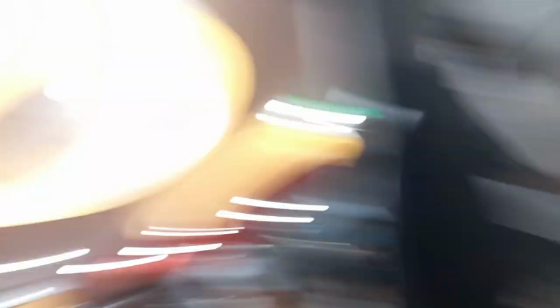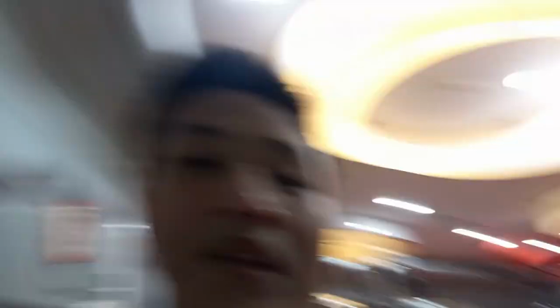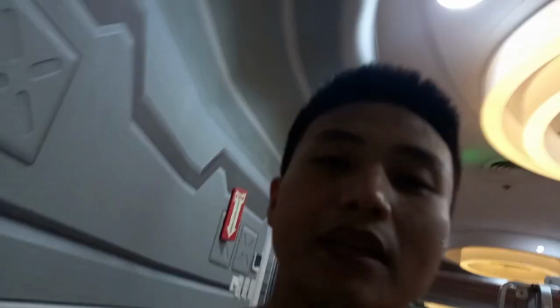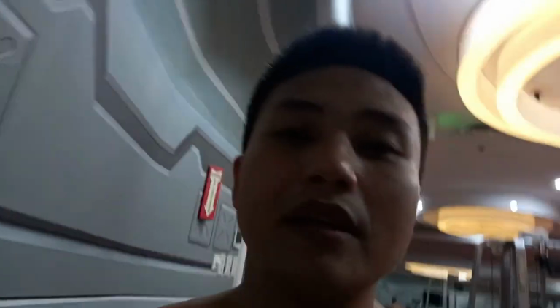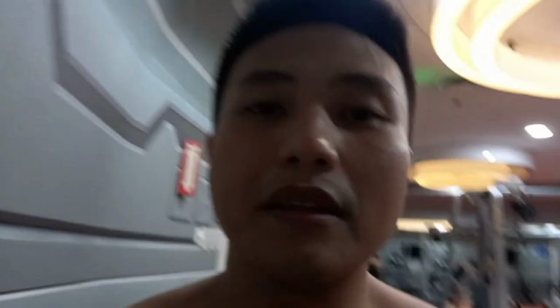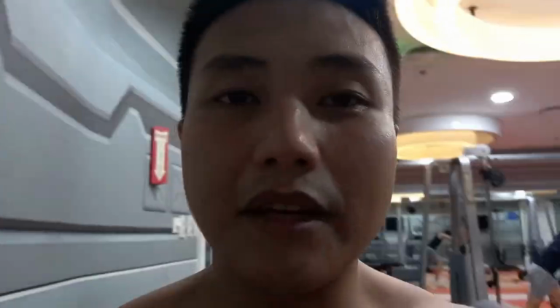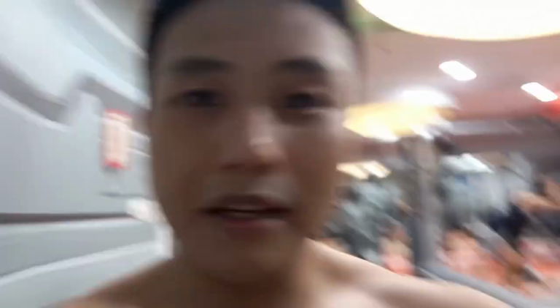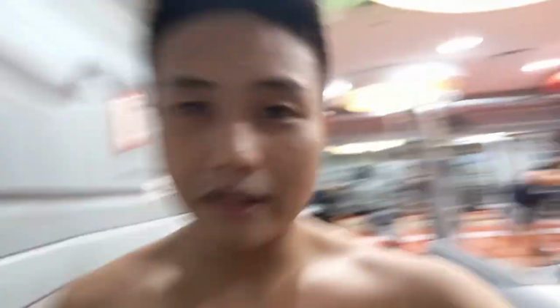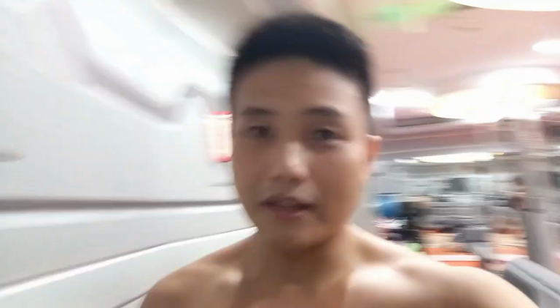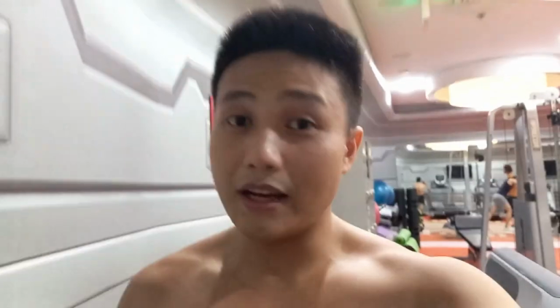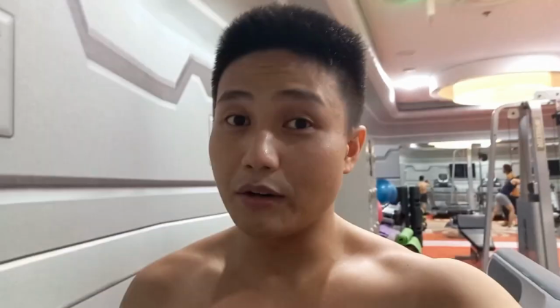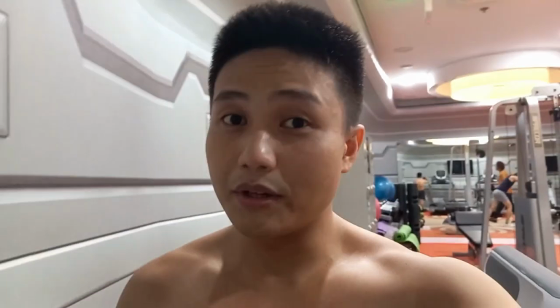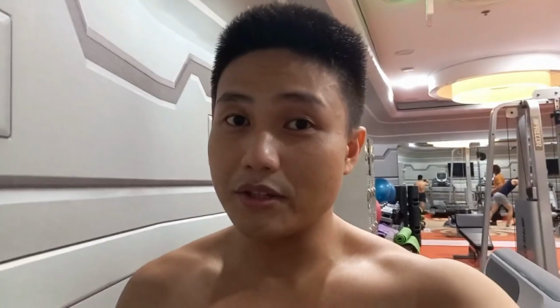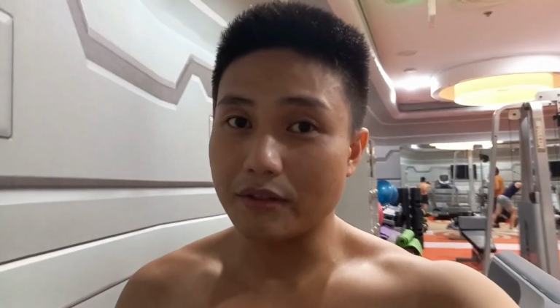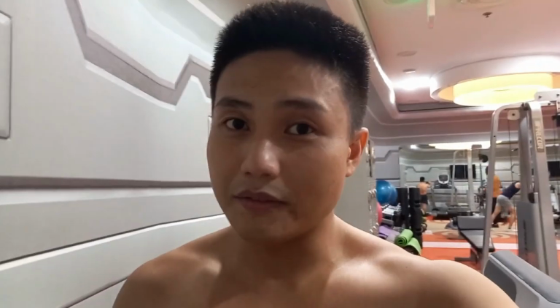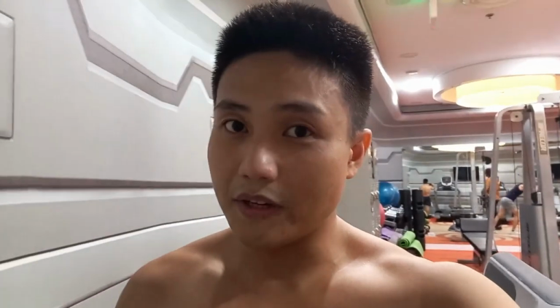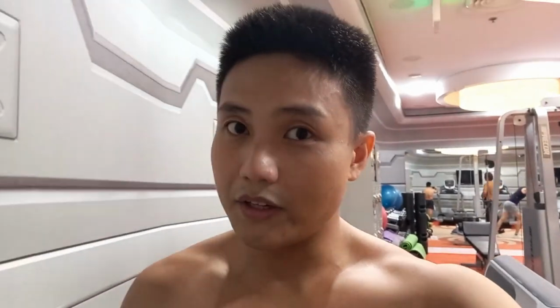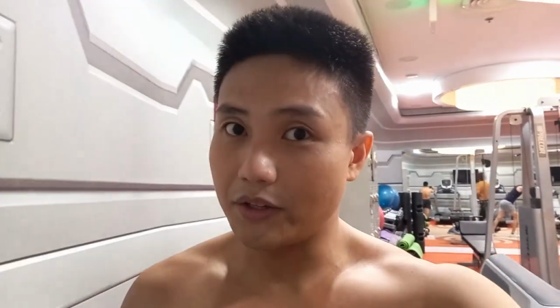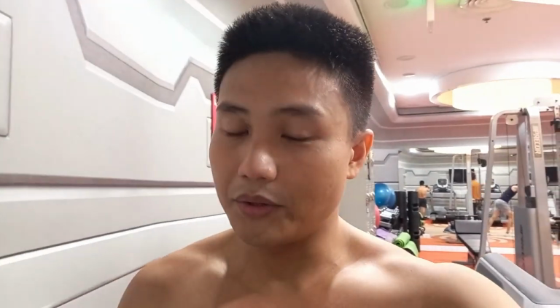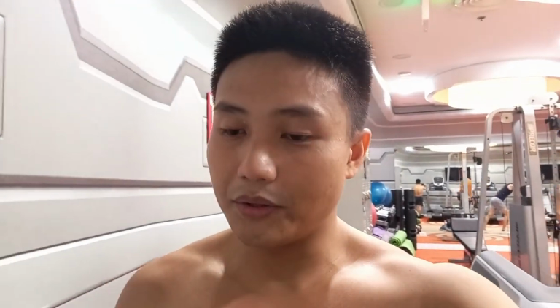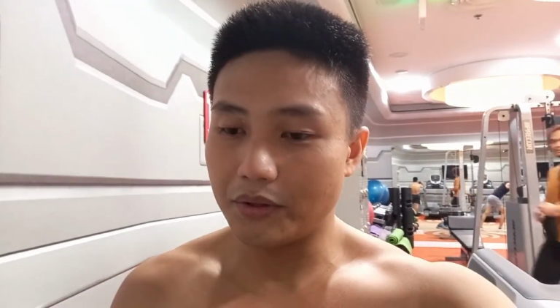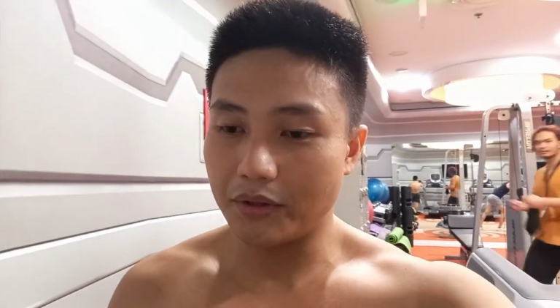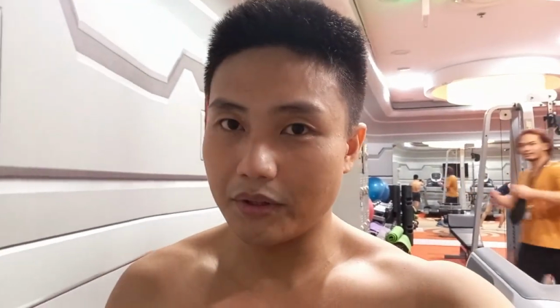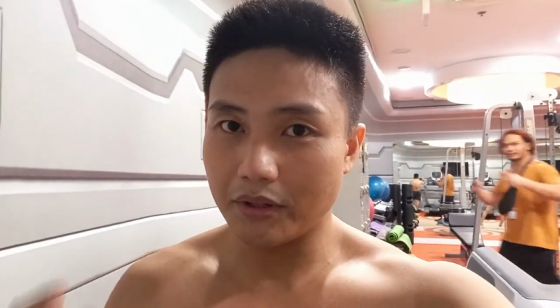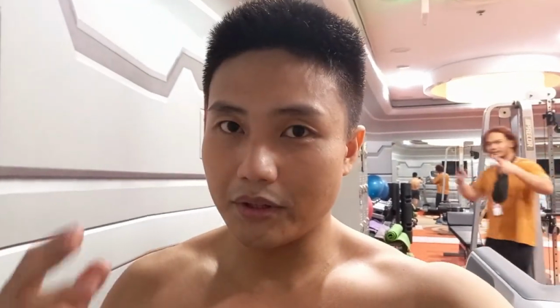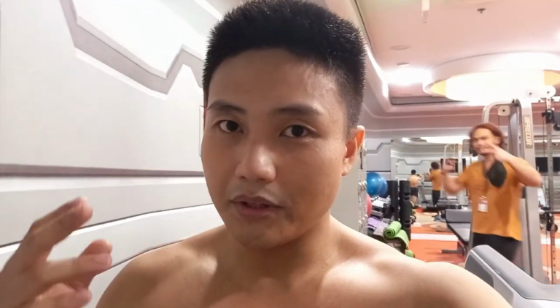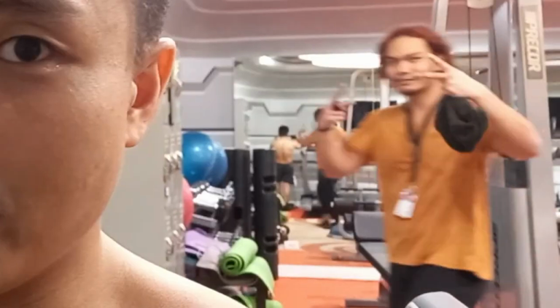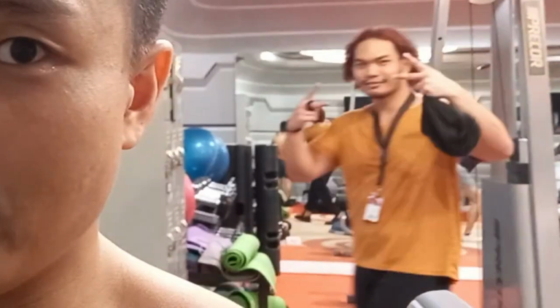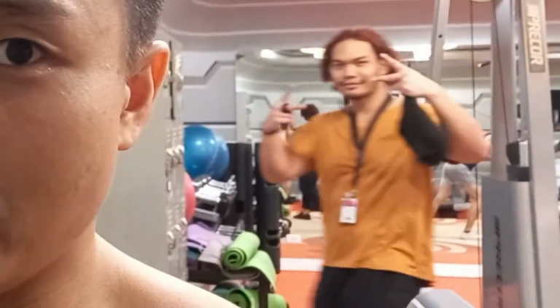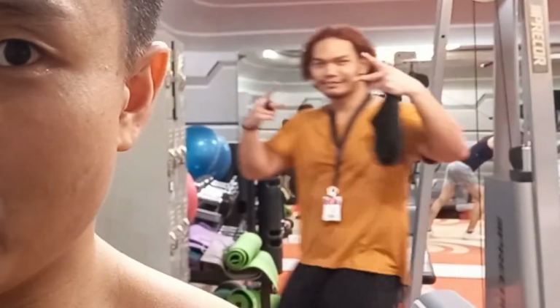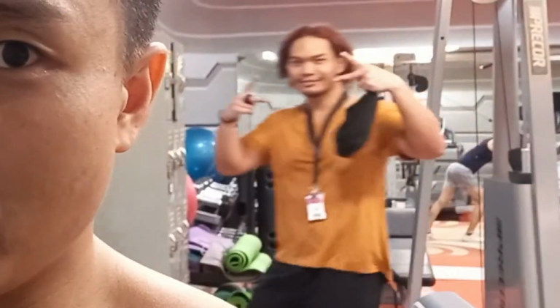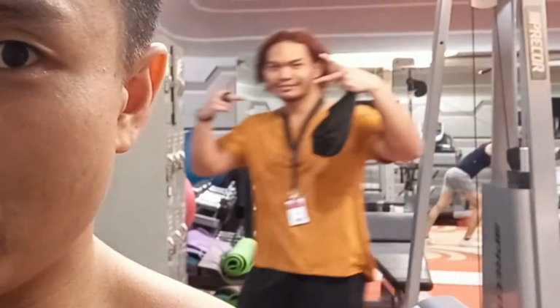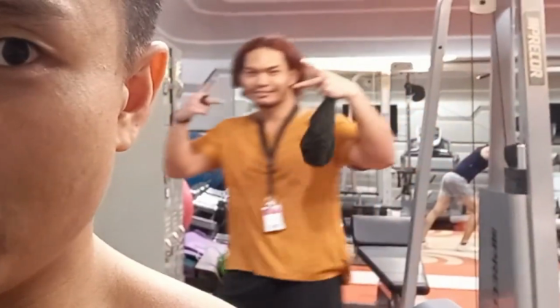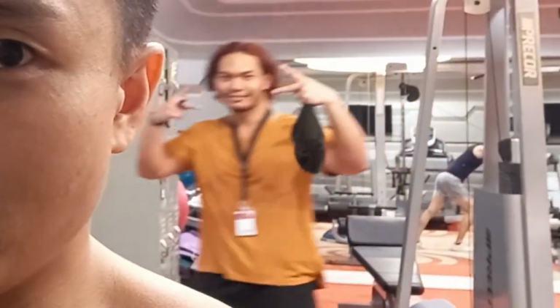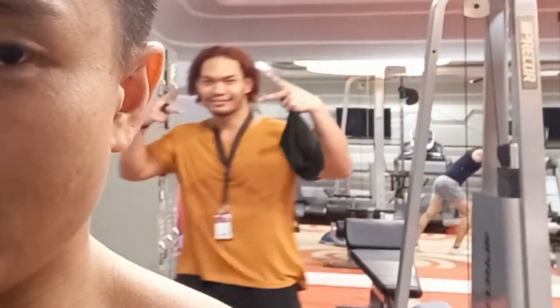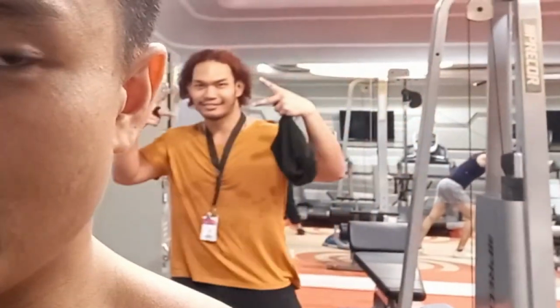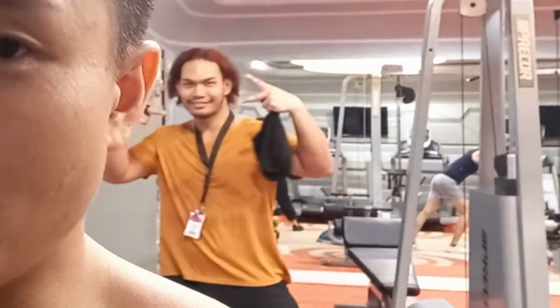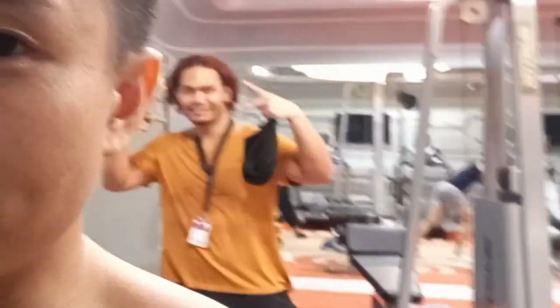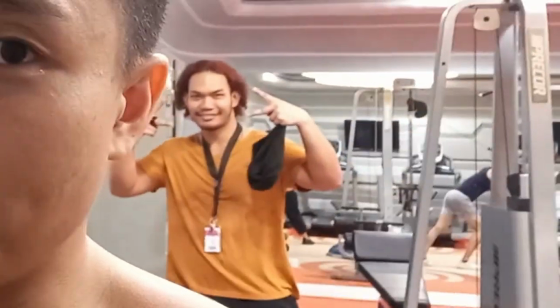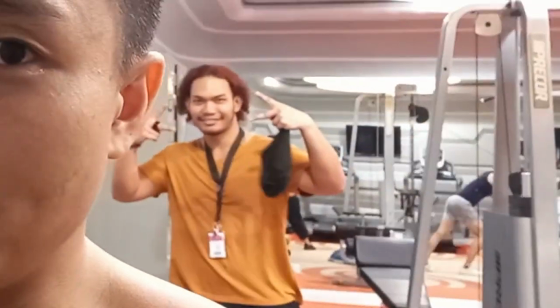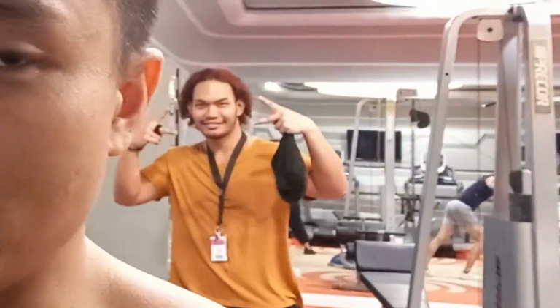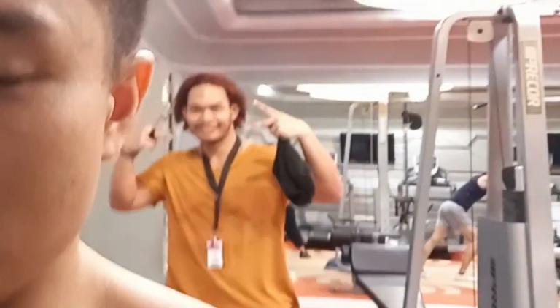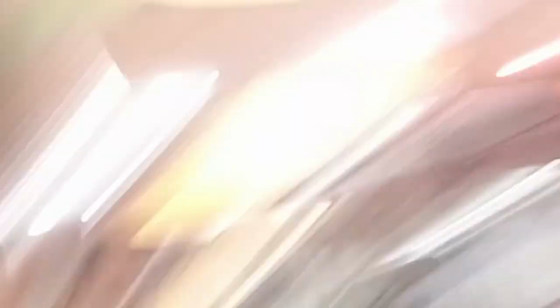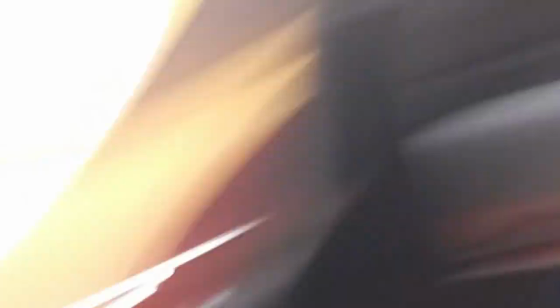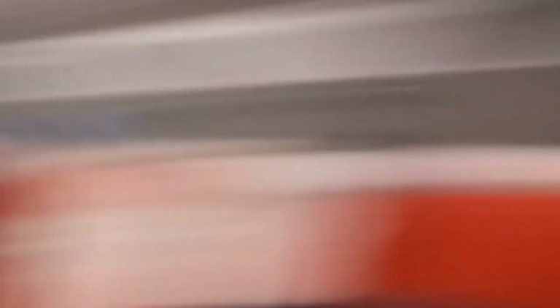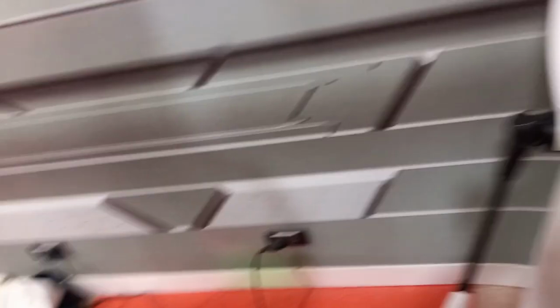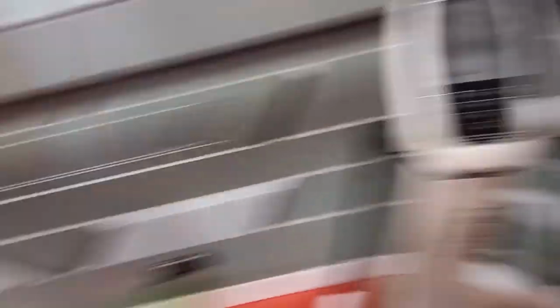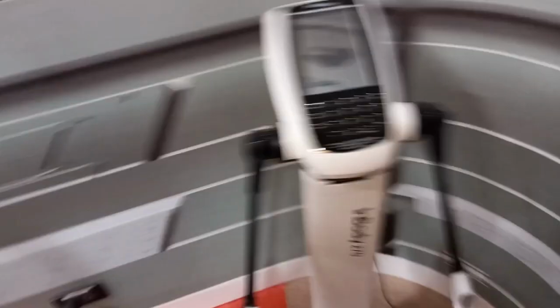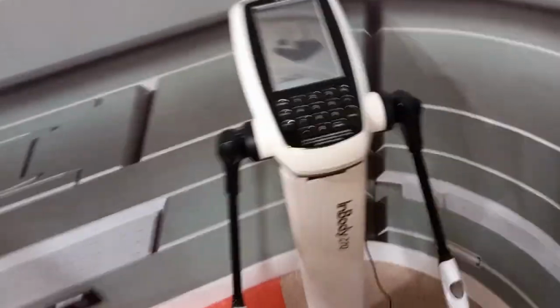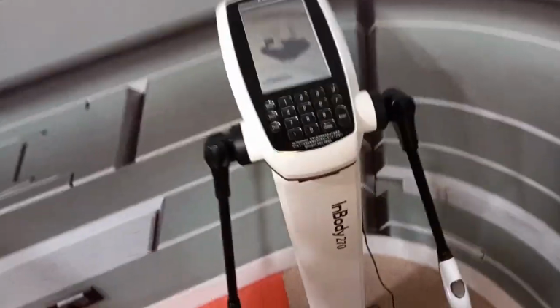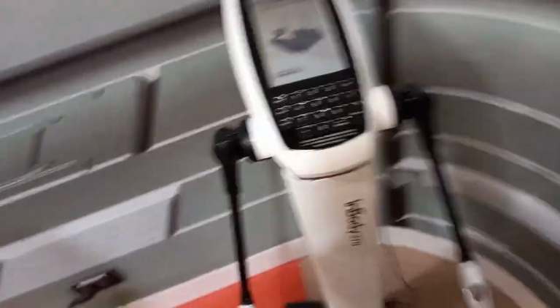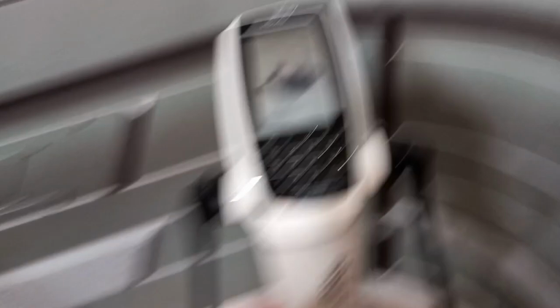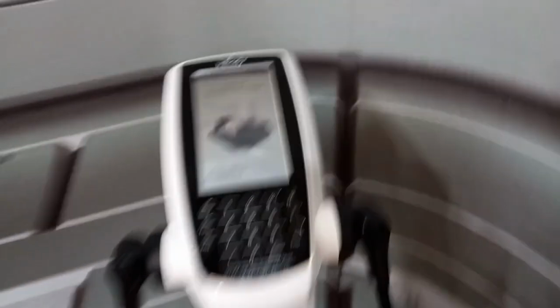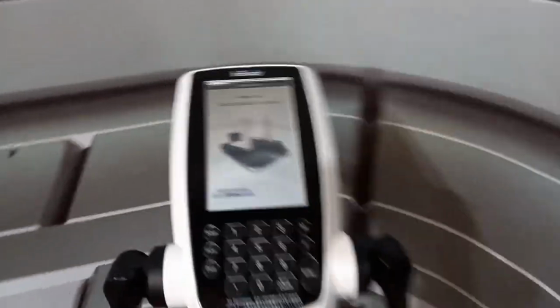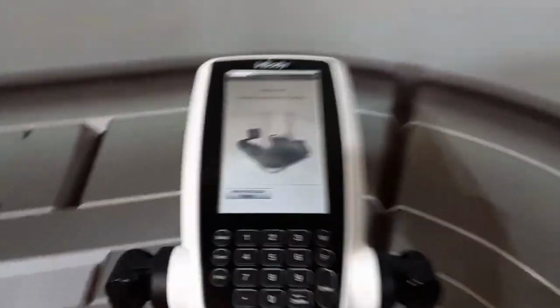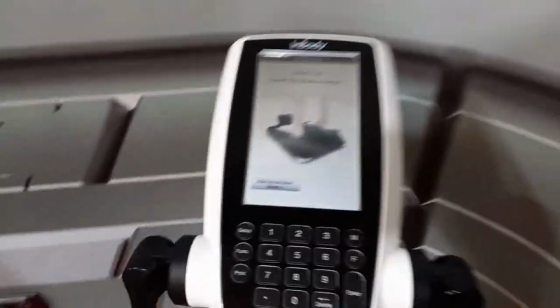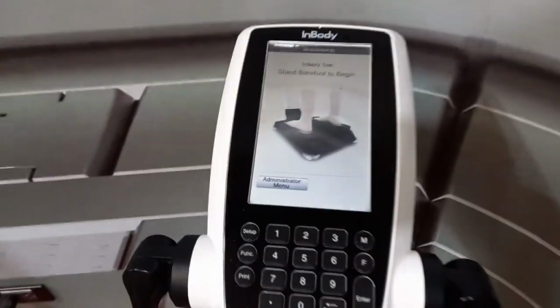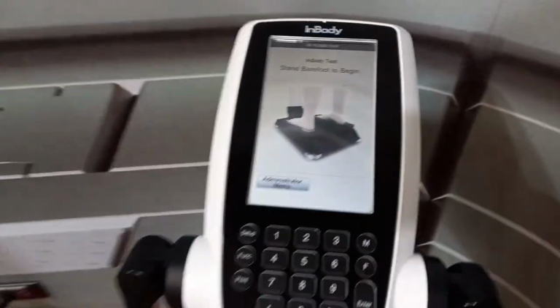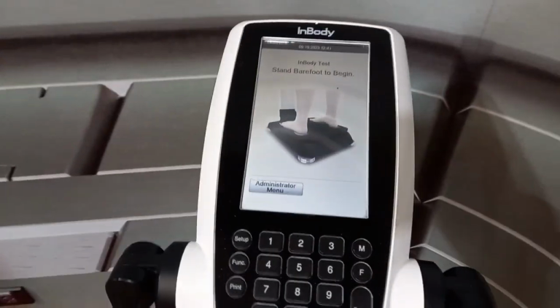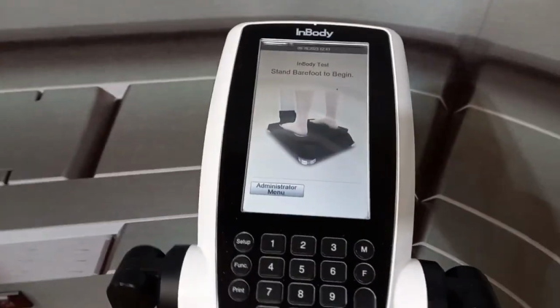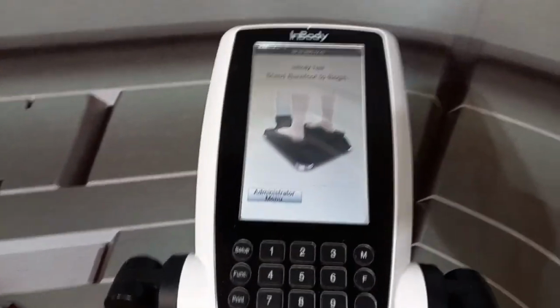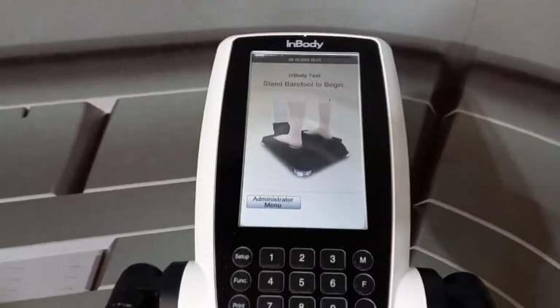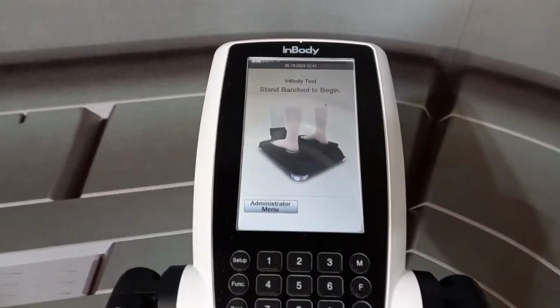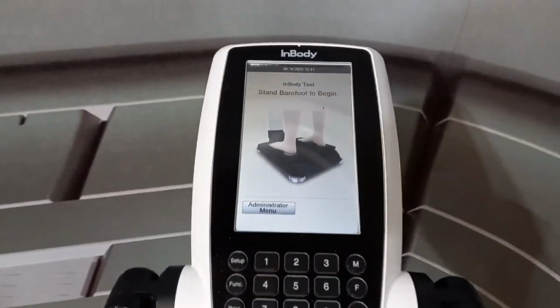300 calories of cardio, 25 minutes. Let's see what we got.